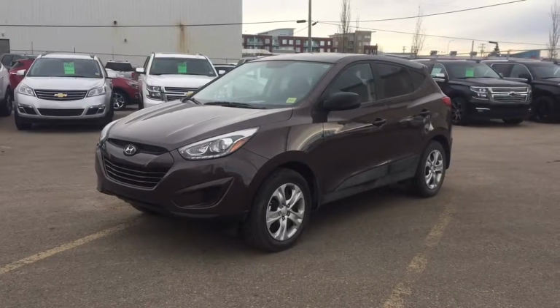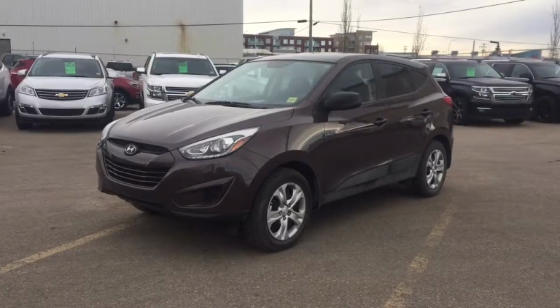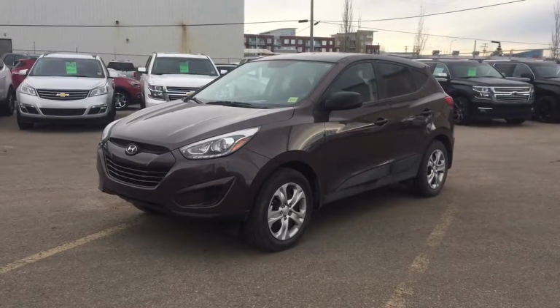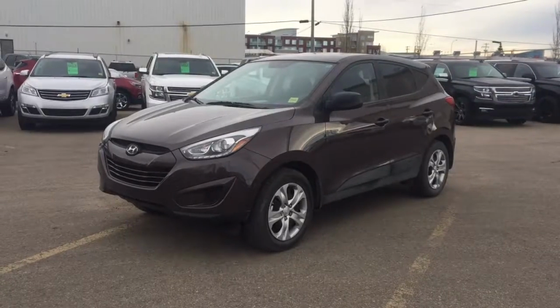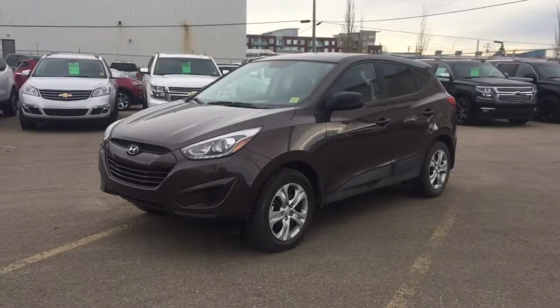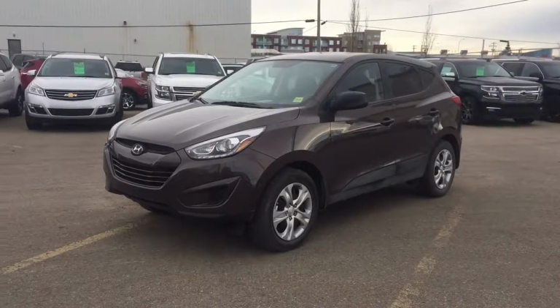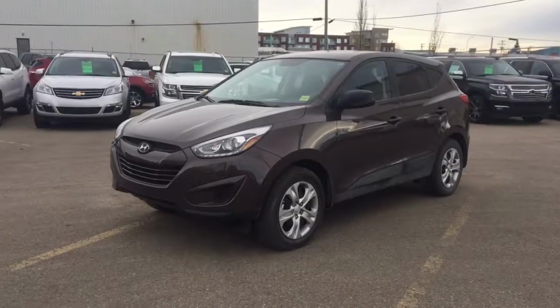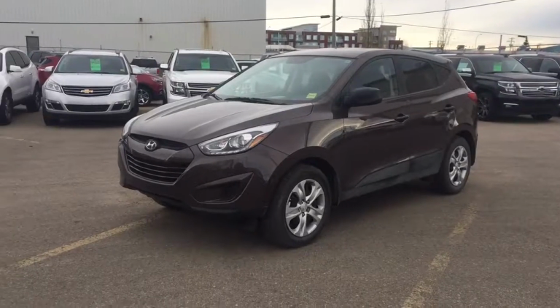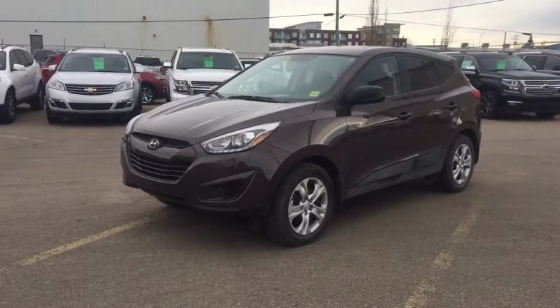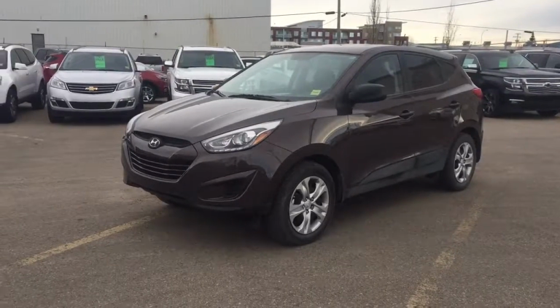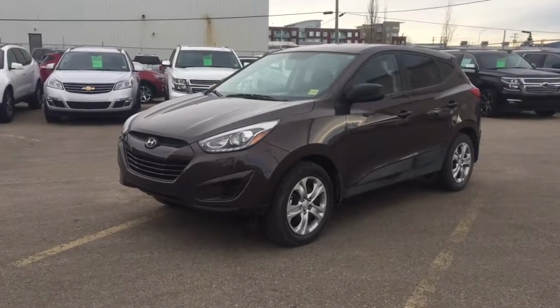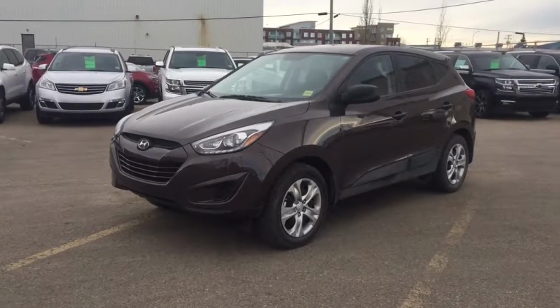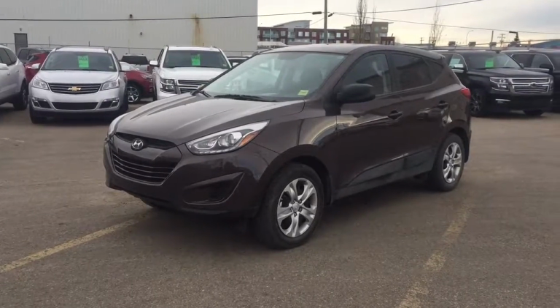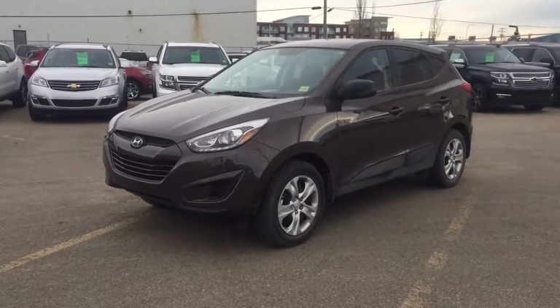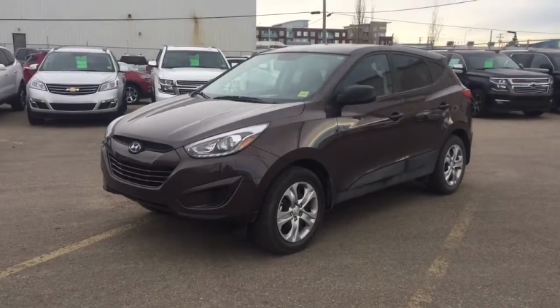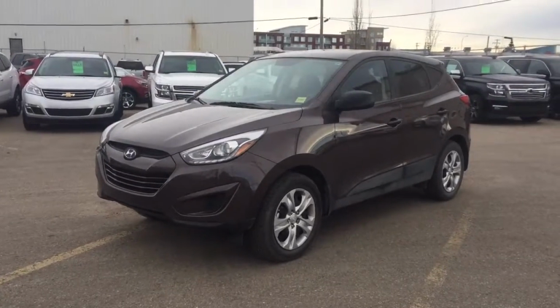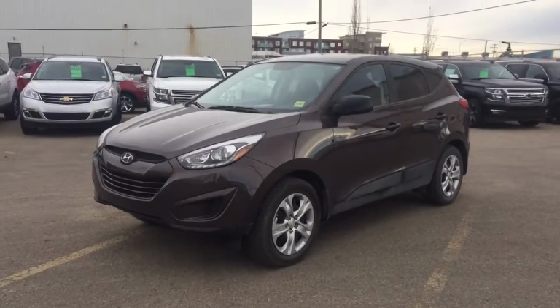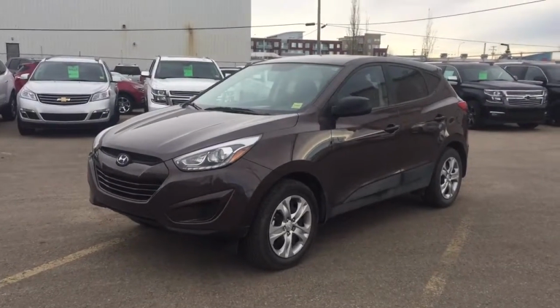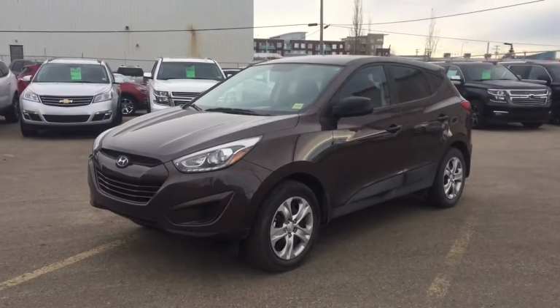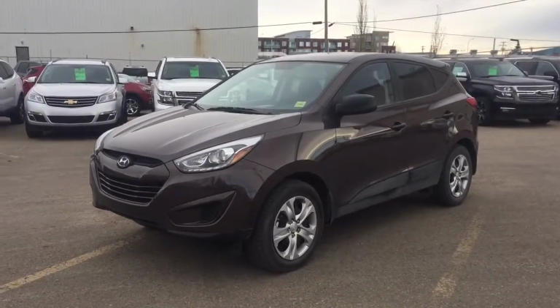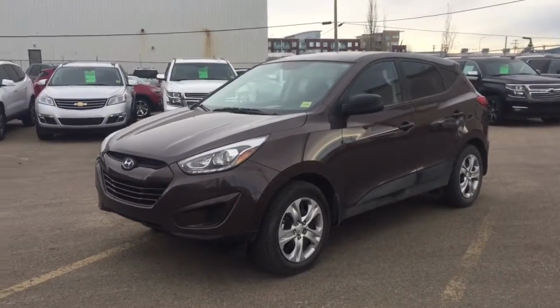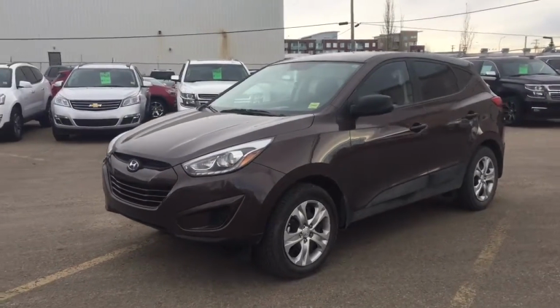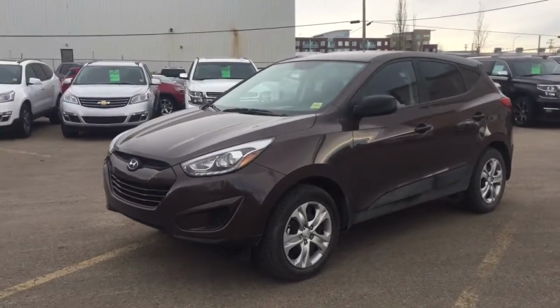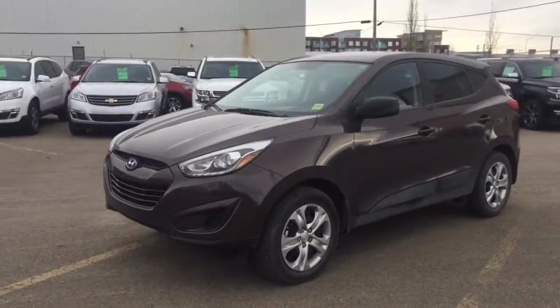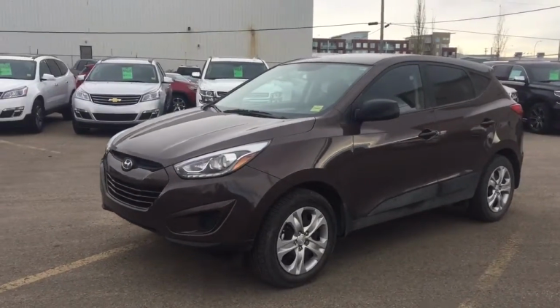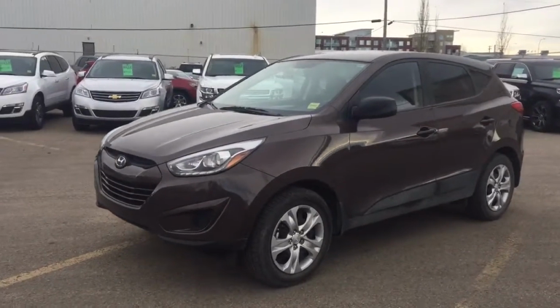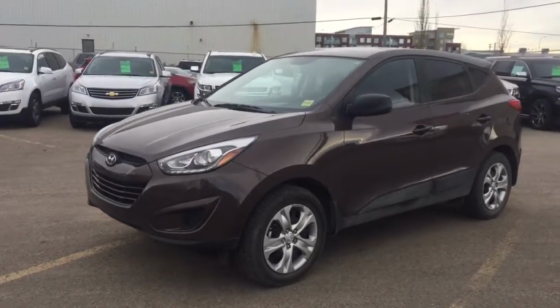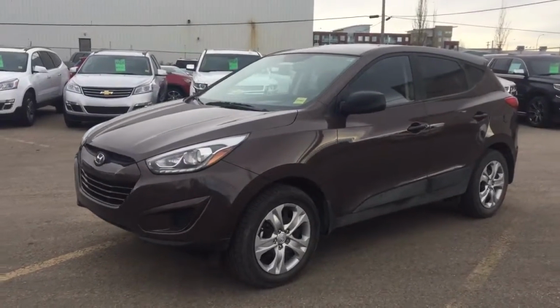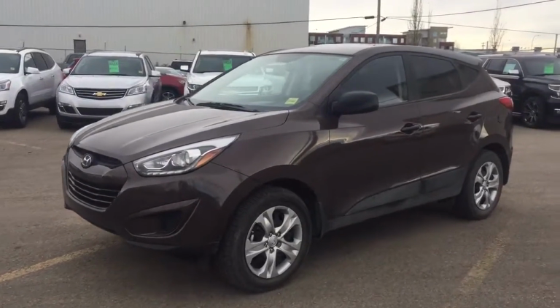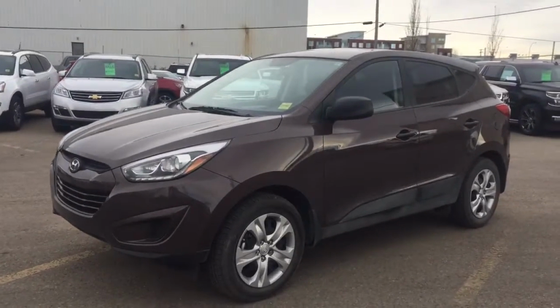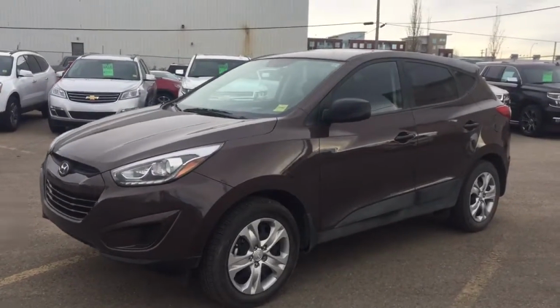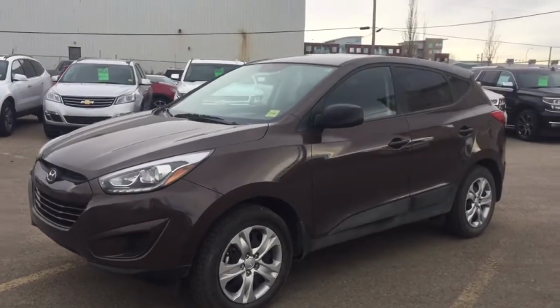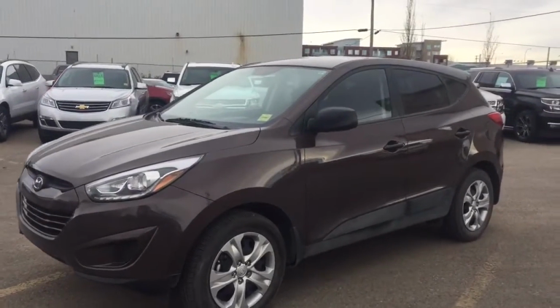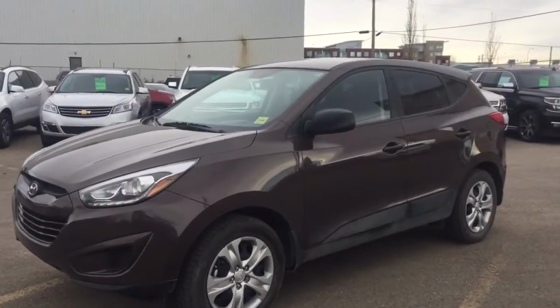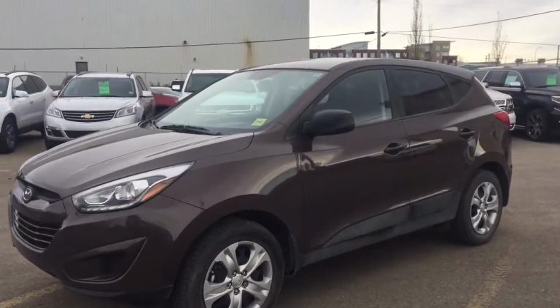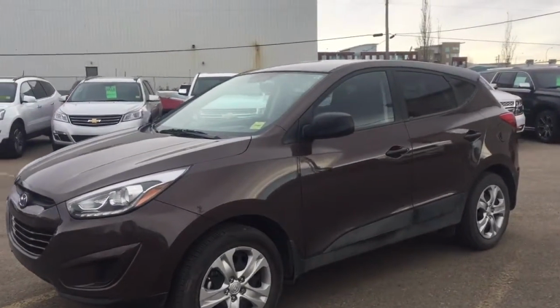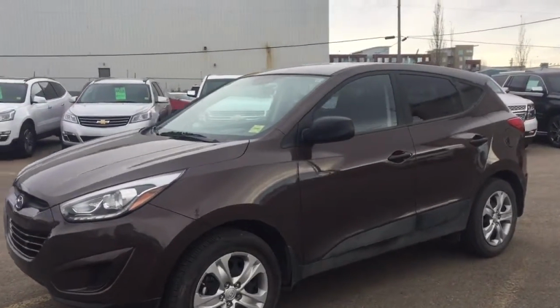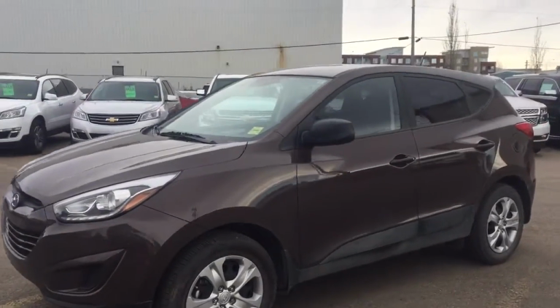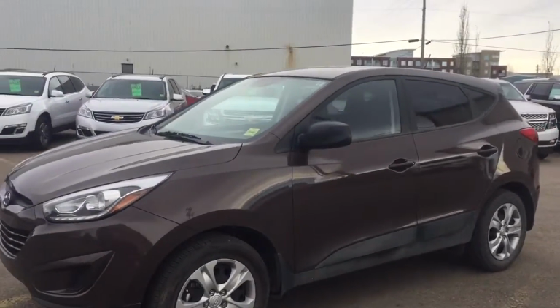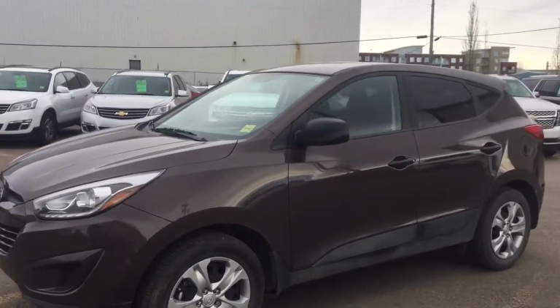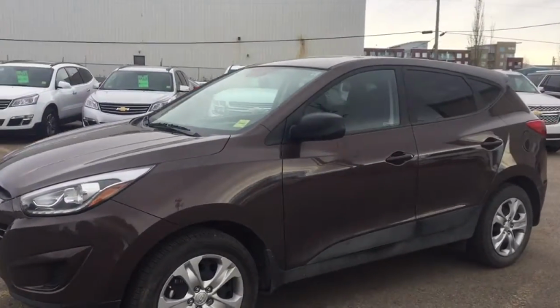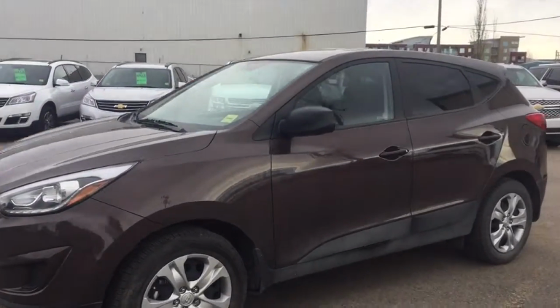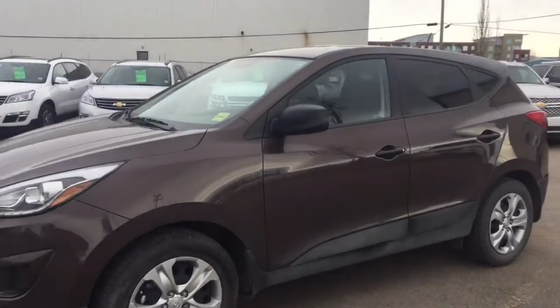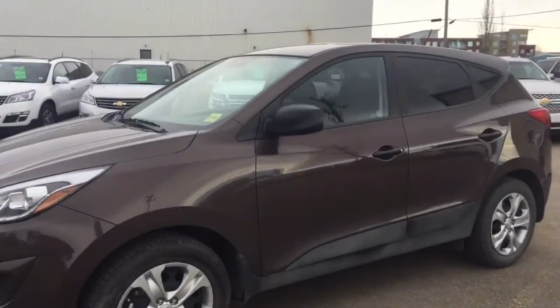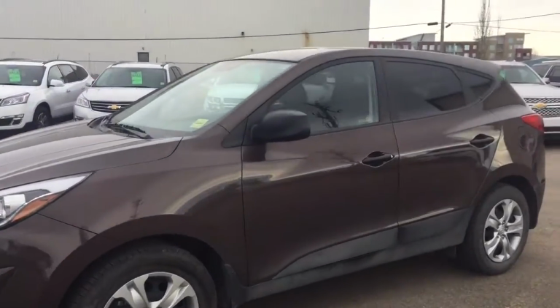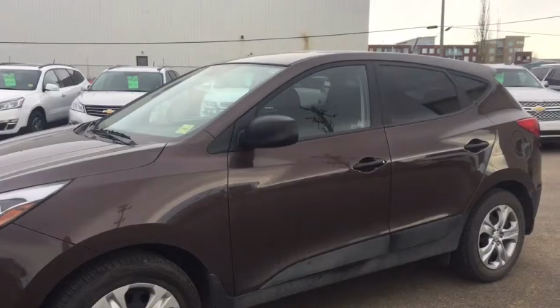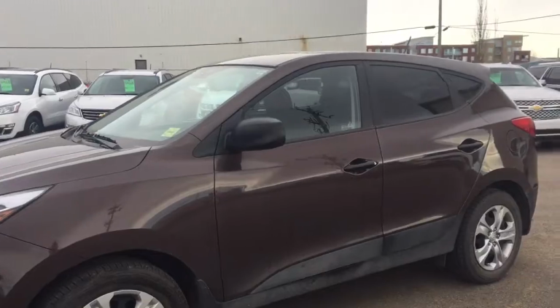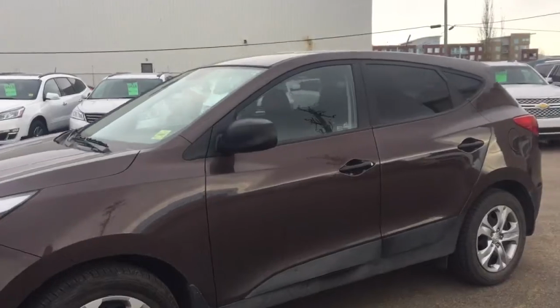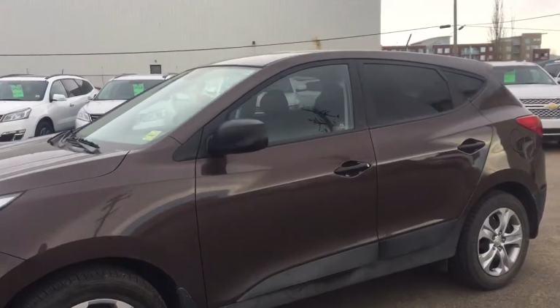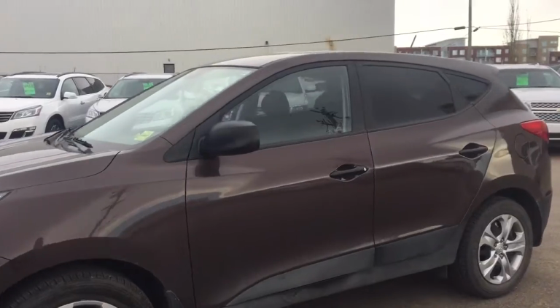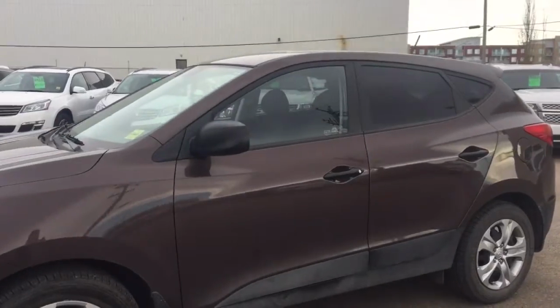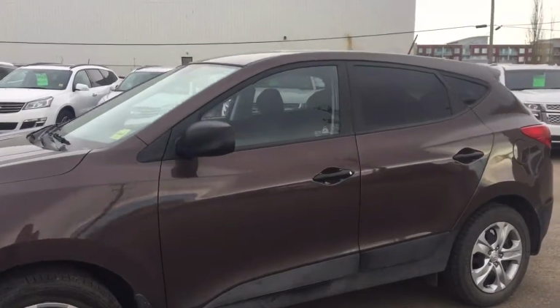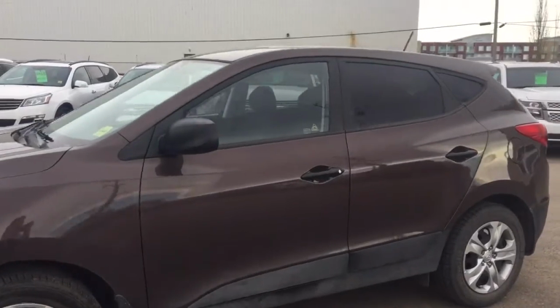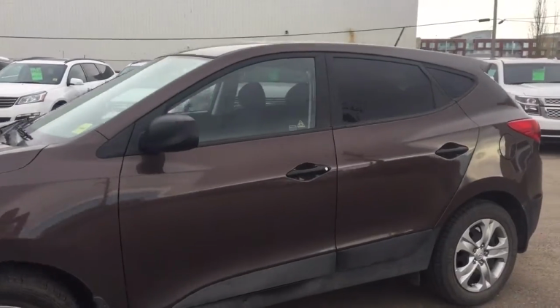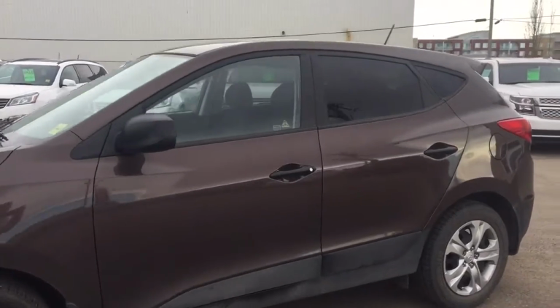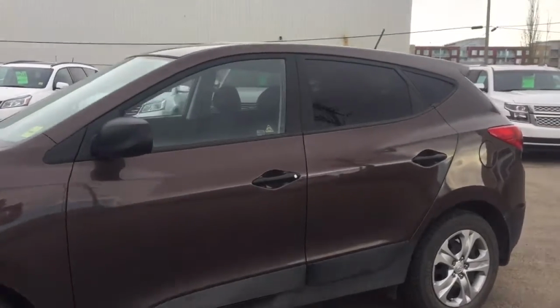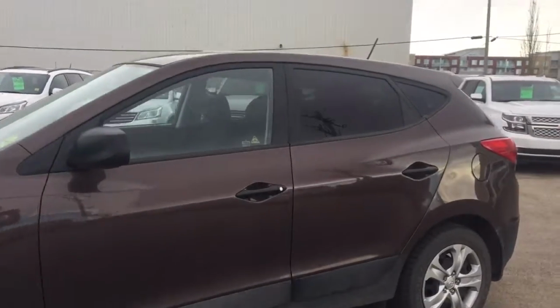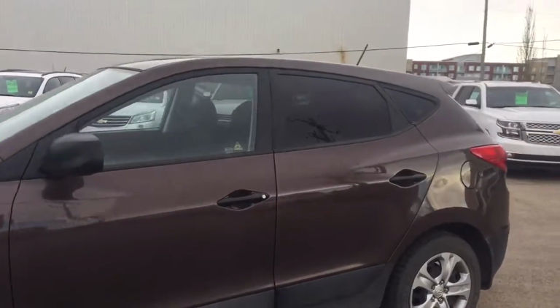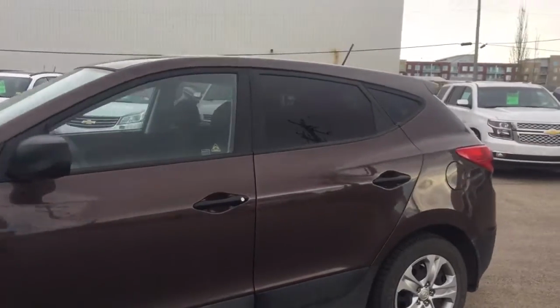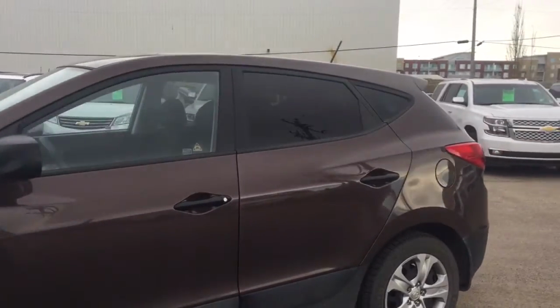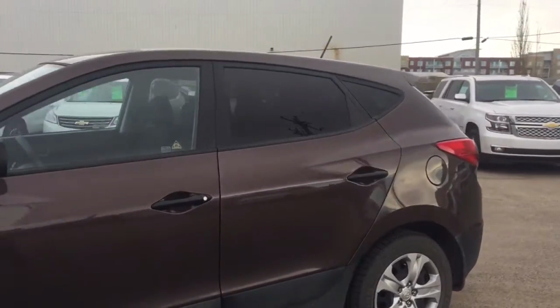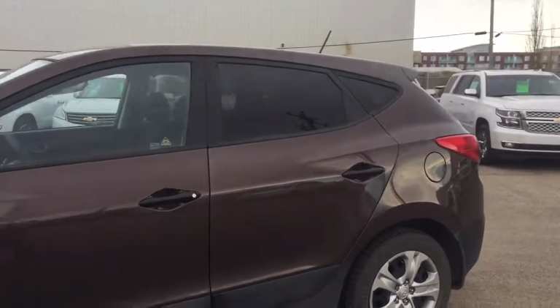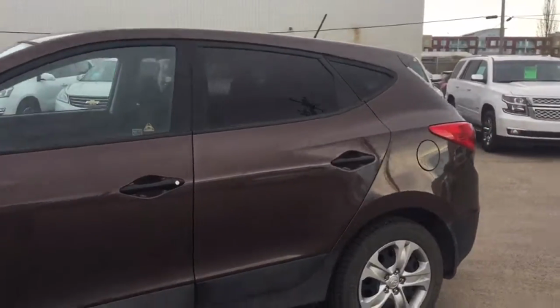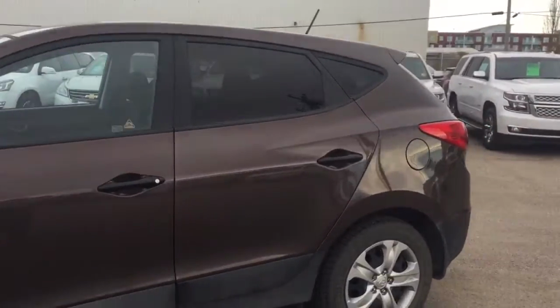Welcome to Davis Chevrolet. This is a pre-owned 2015 Hyundai Tucson in the color brown.